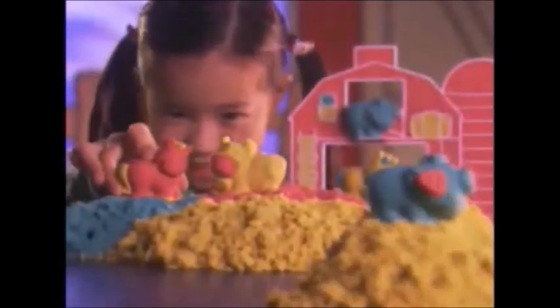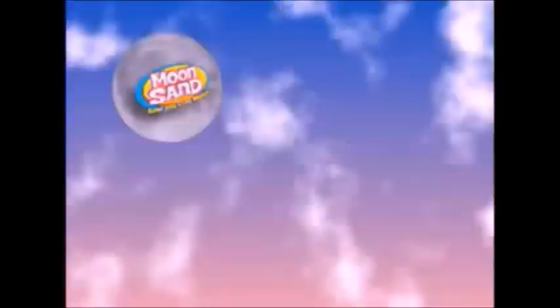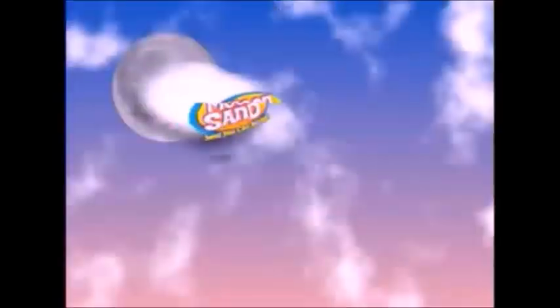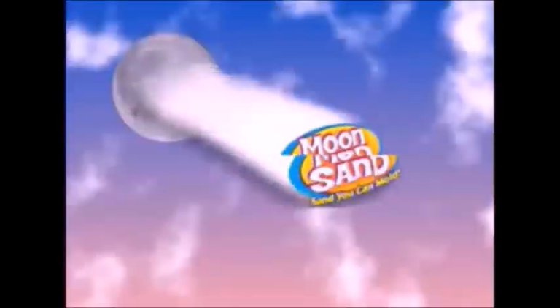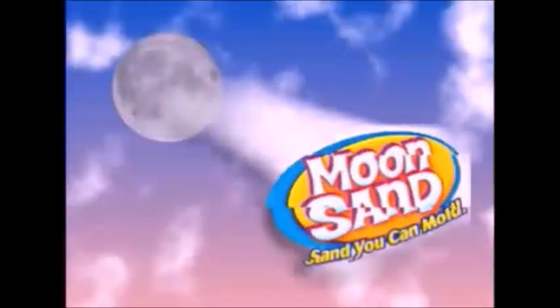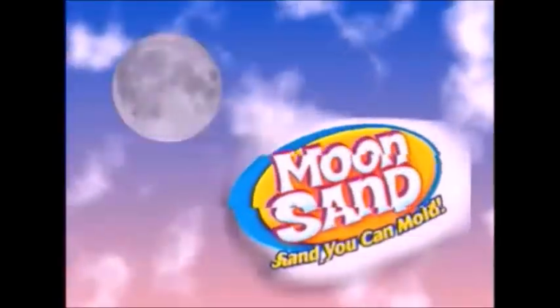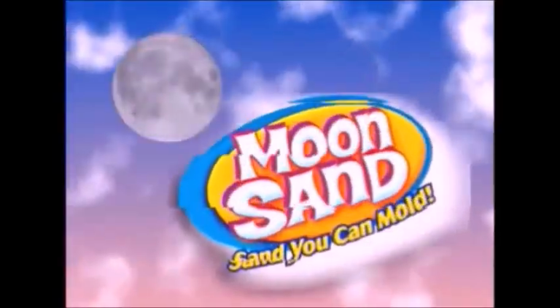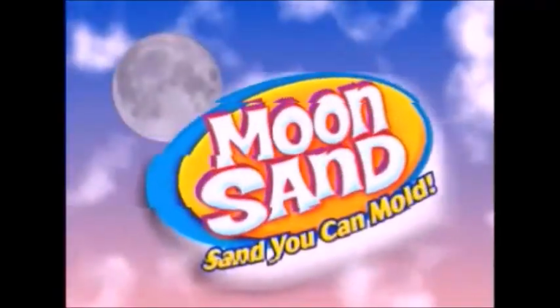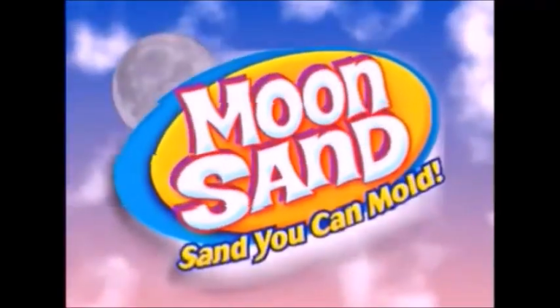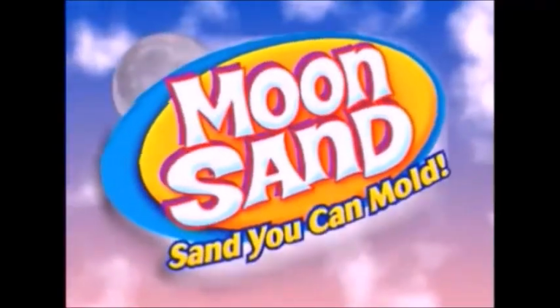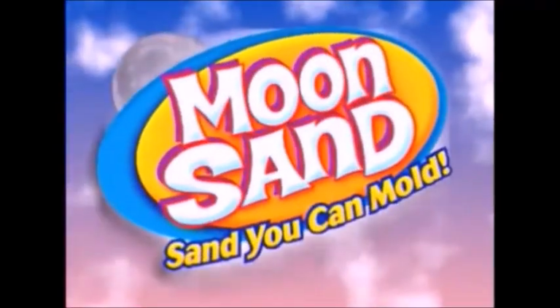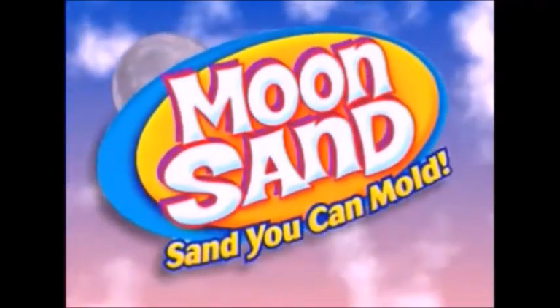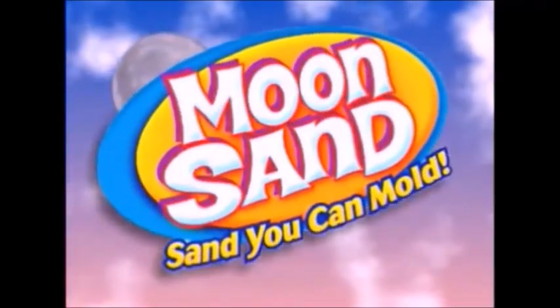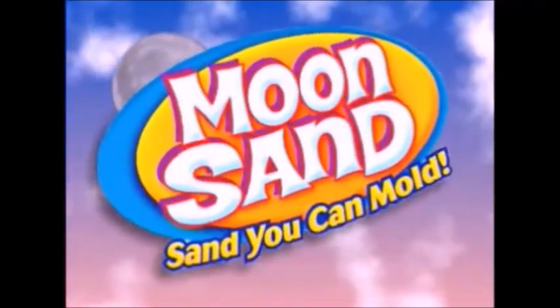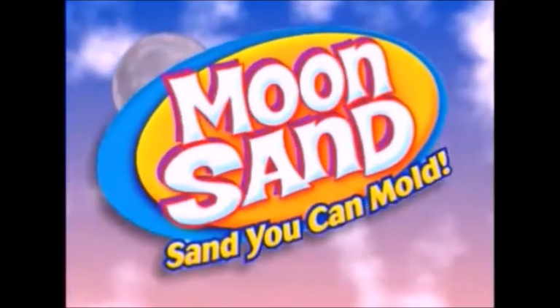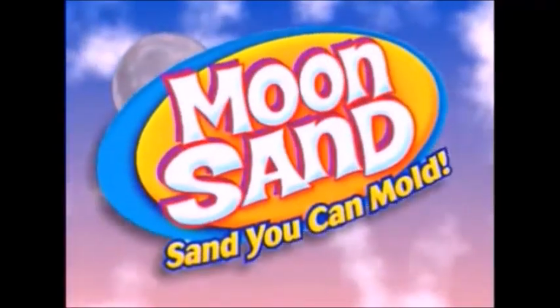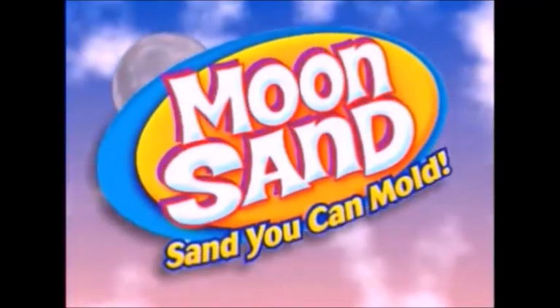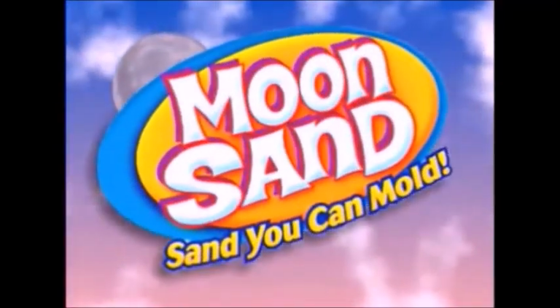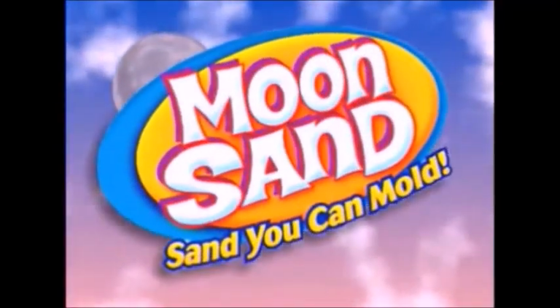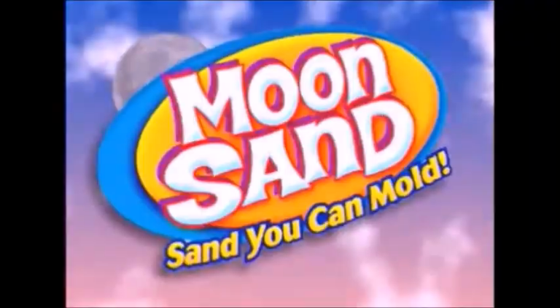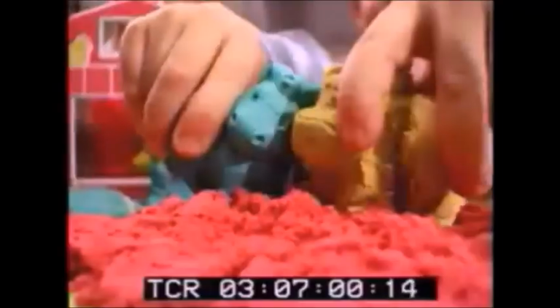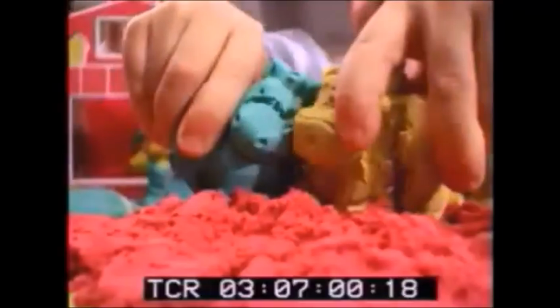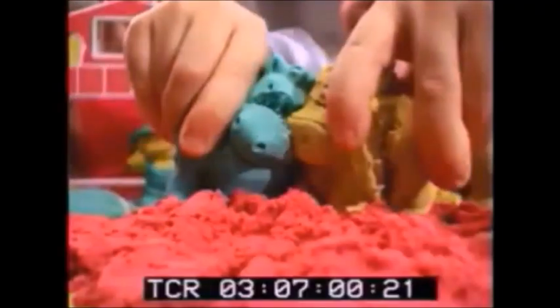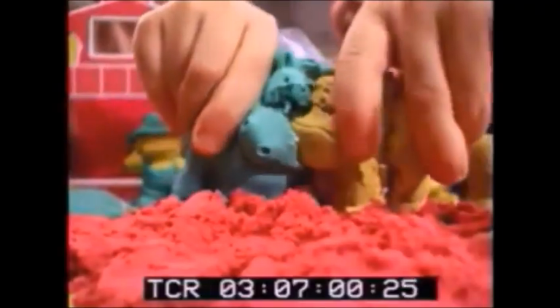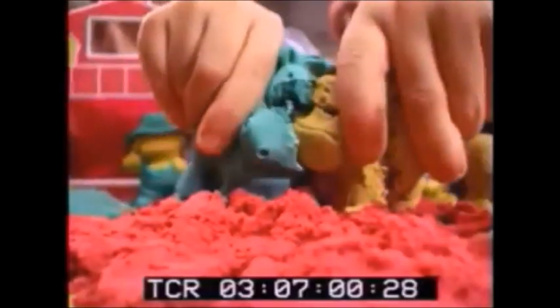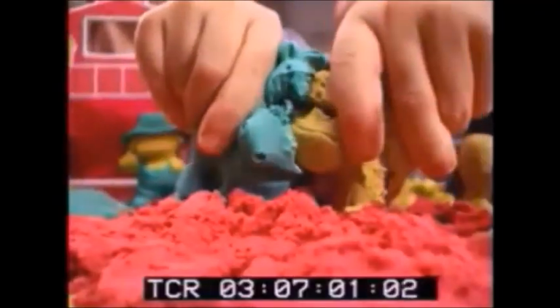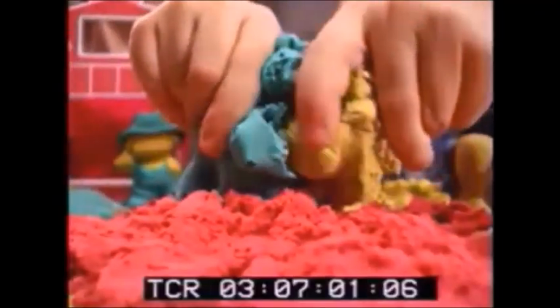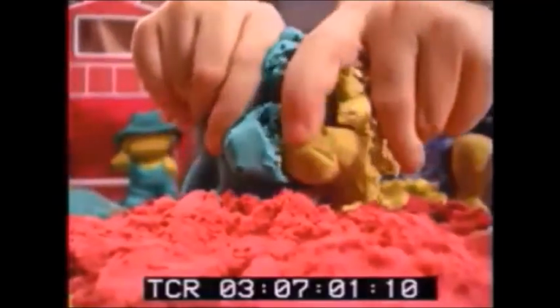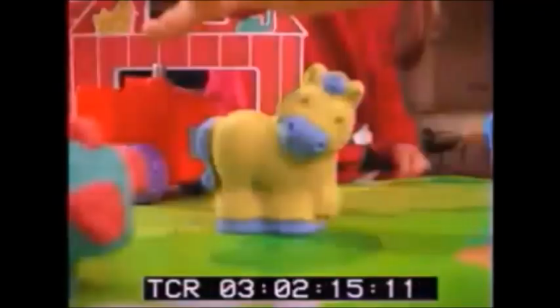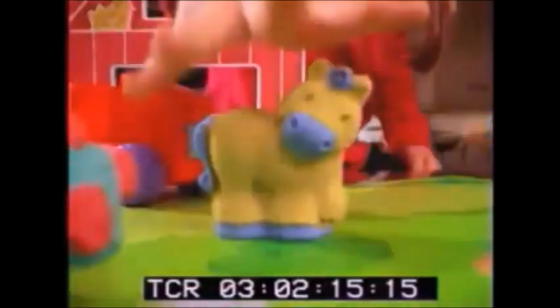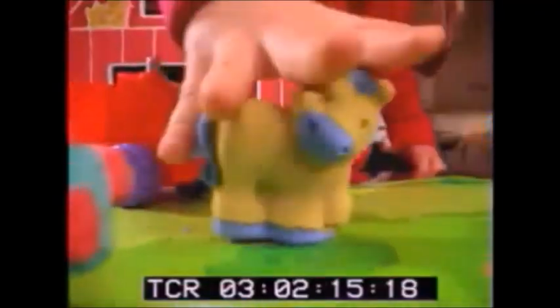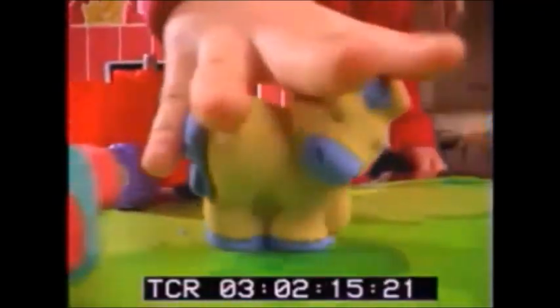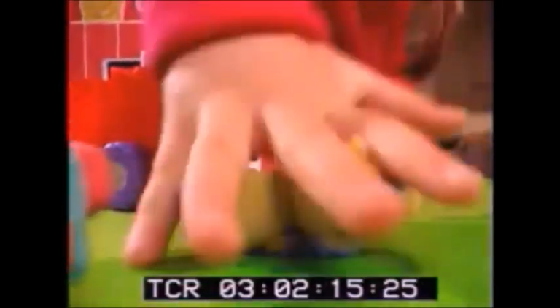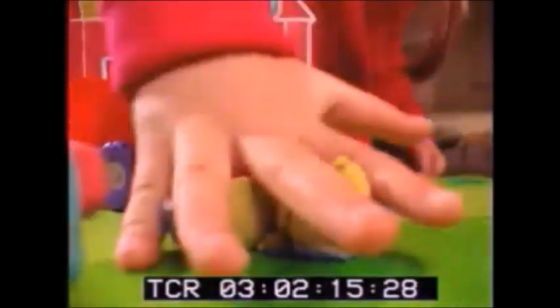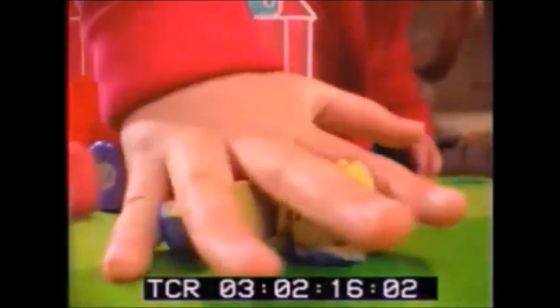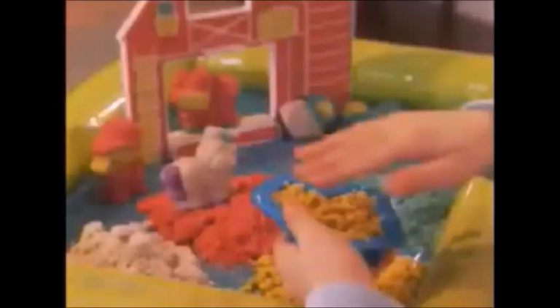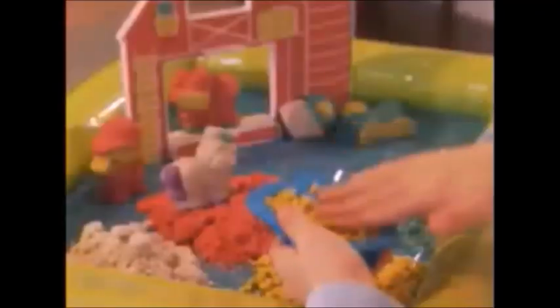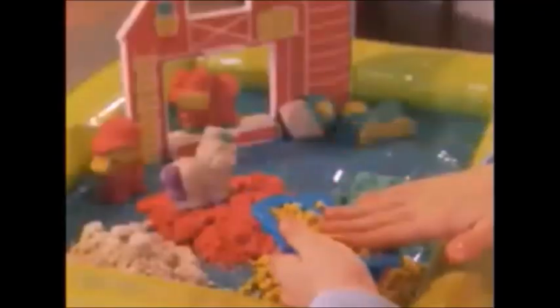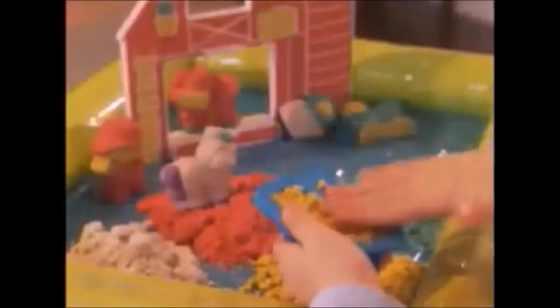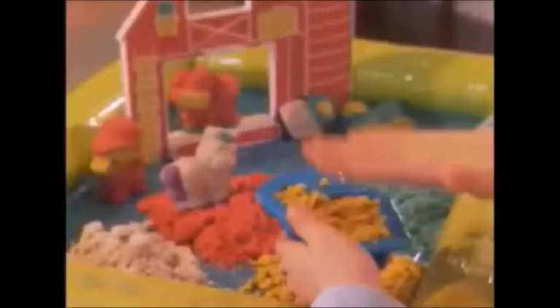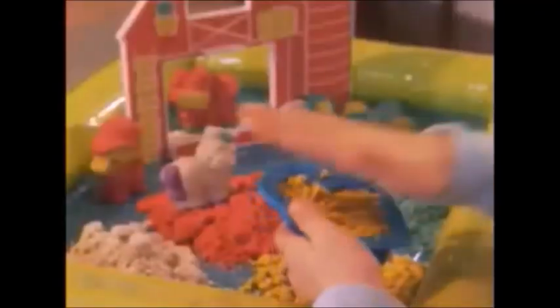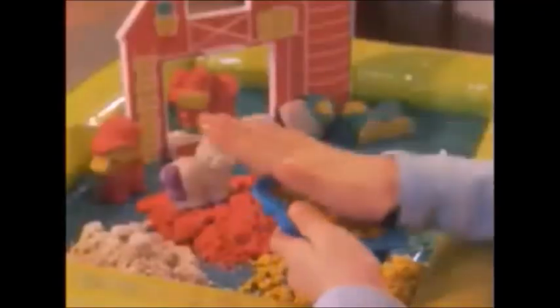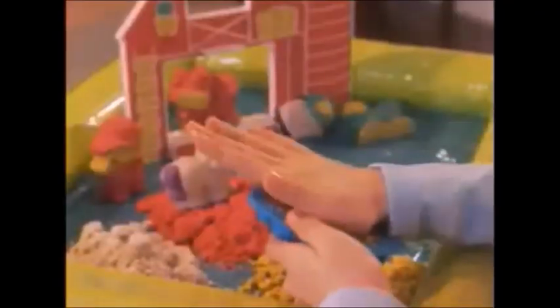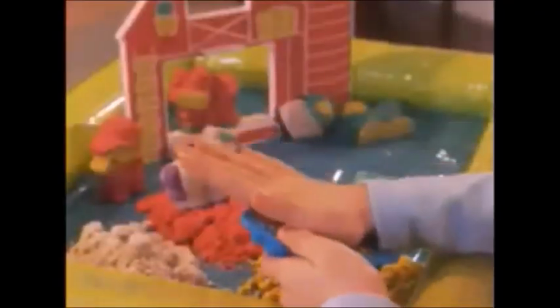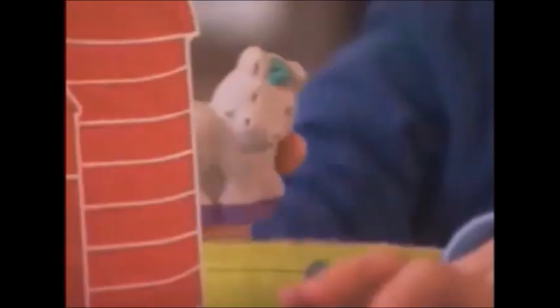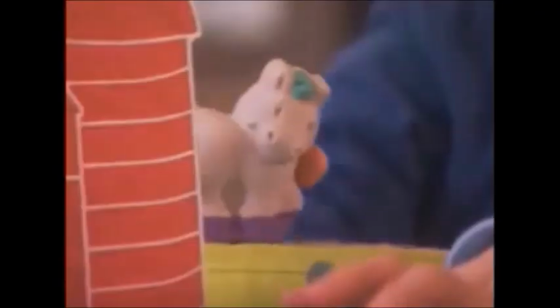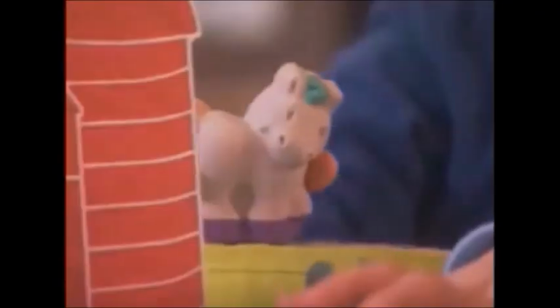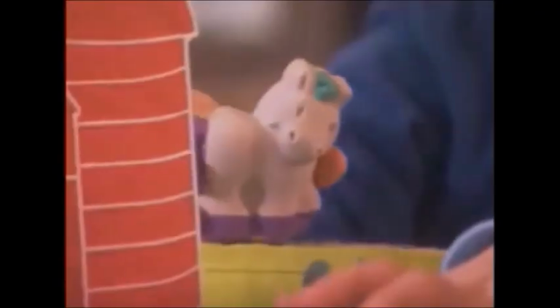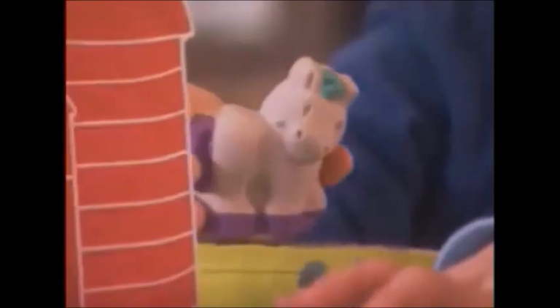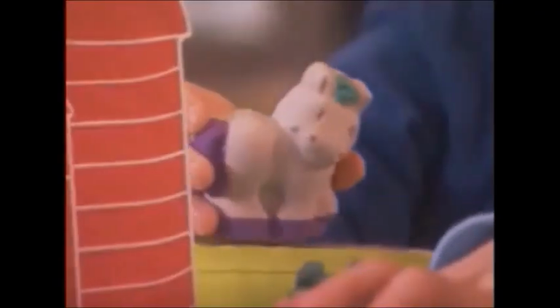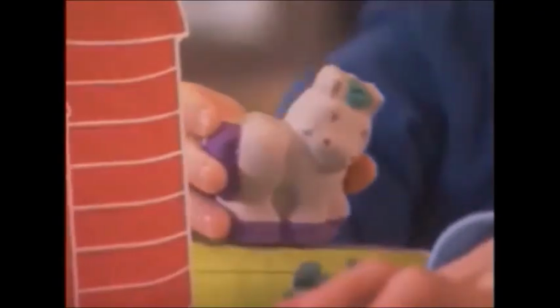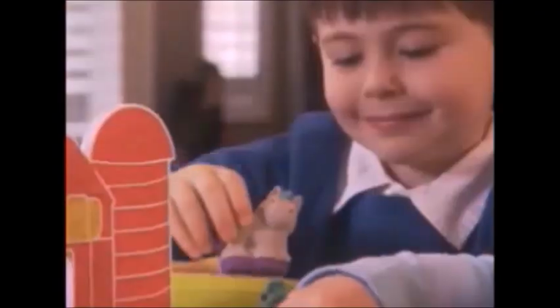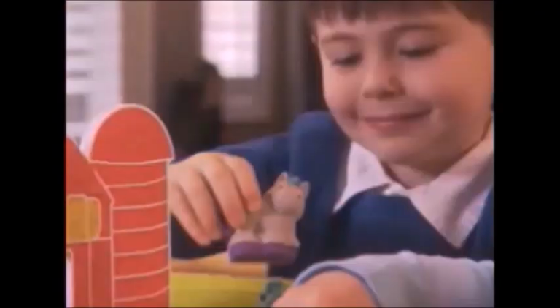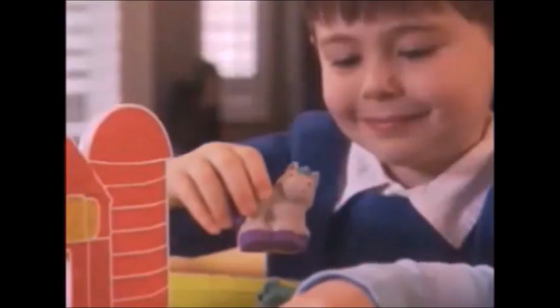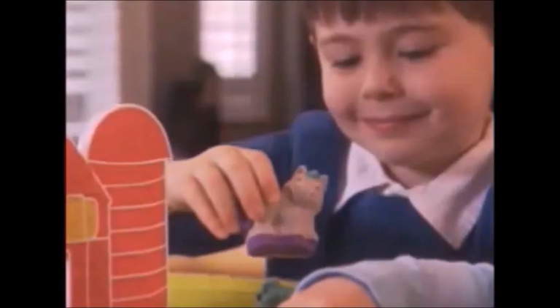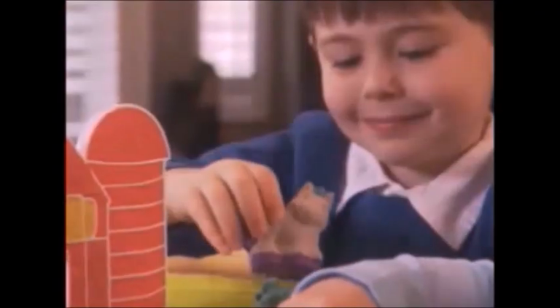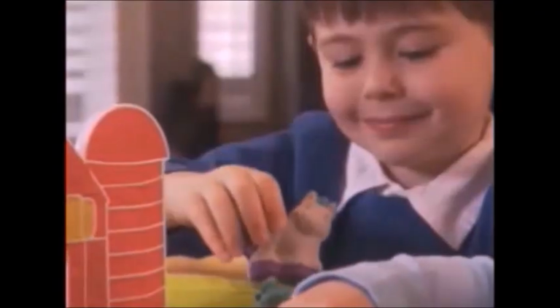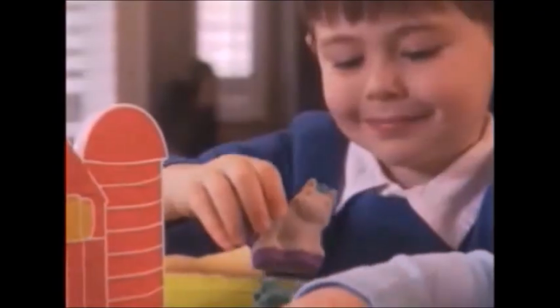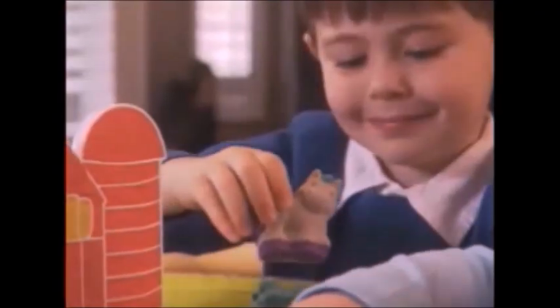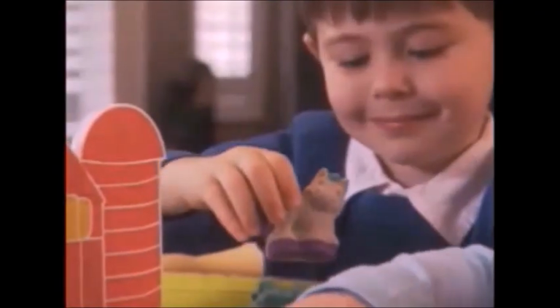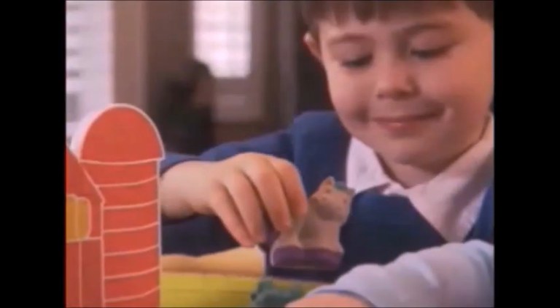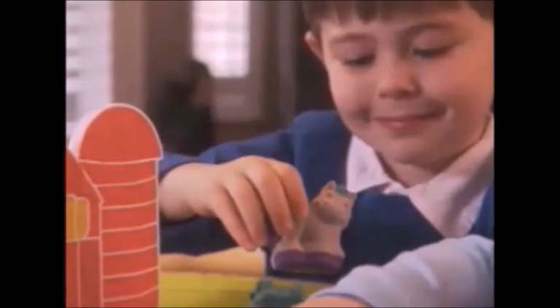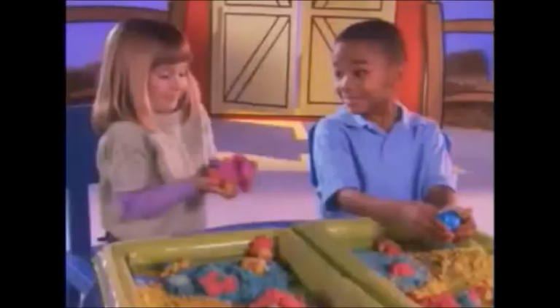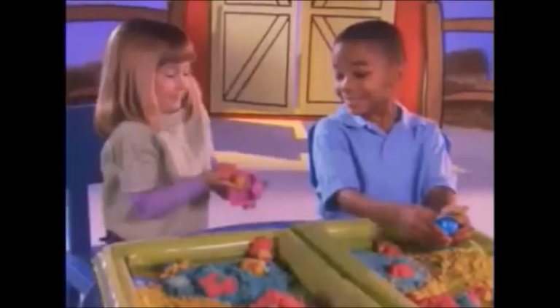How much fun can you have with Moonsand? It's the squishable, squashable, moldable, holdable sand that kids can play with.